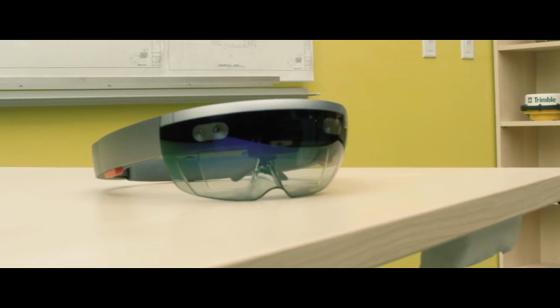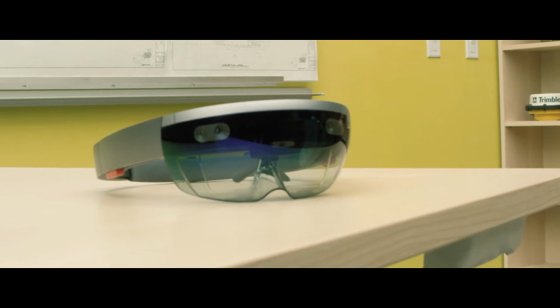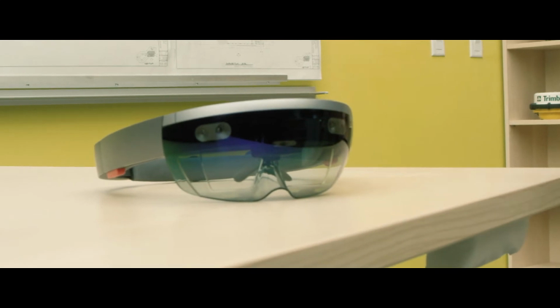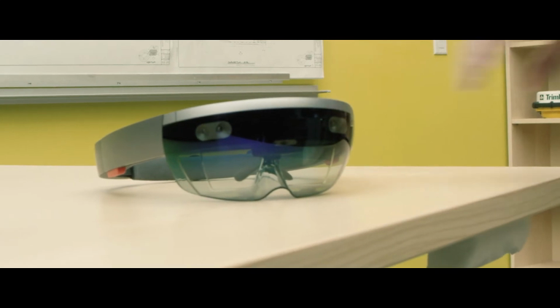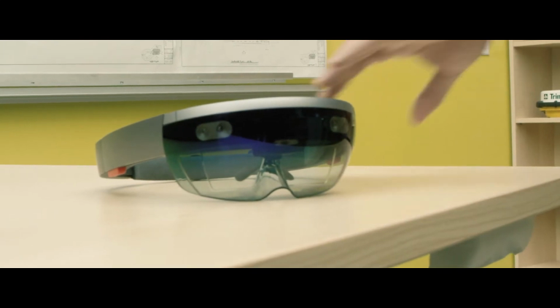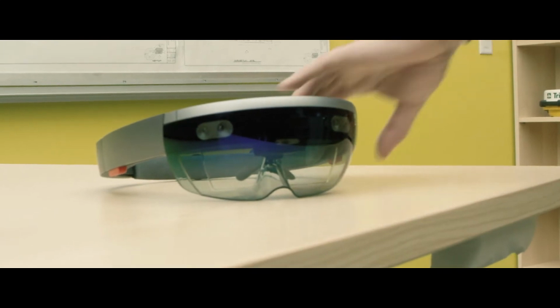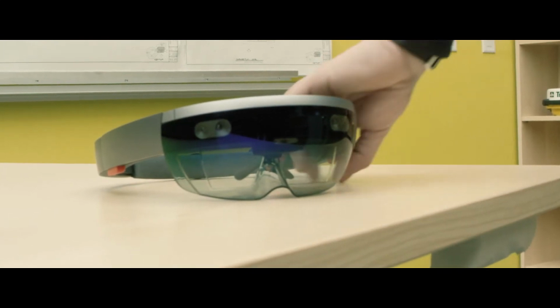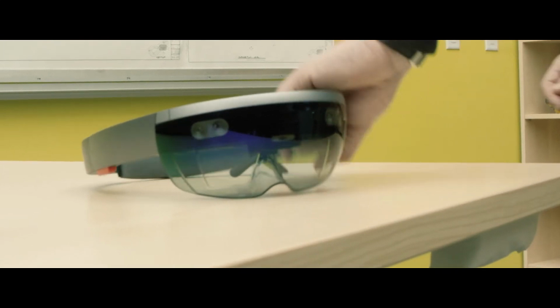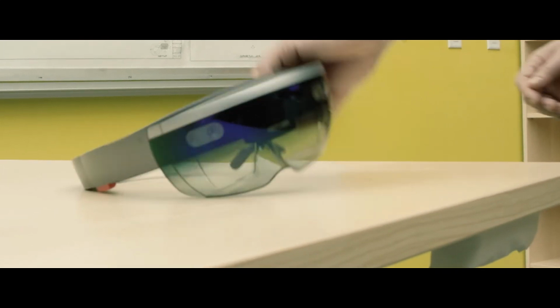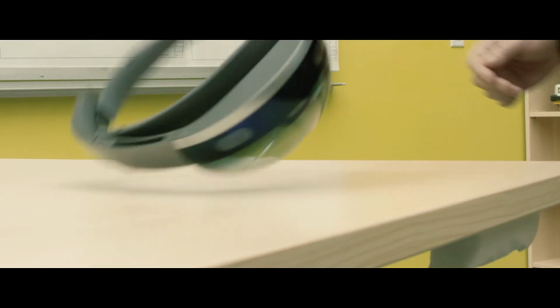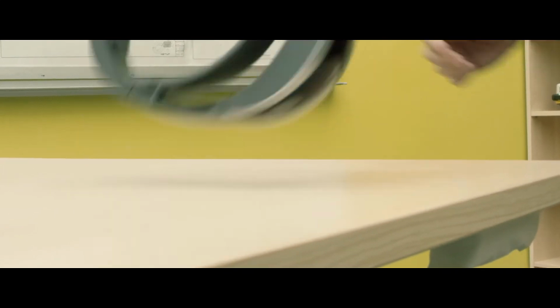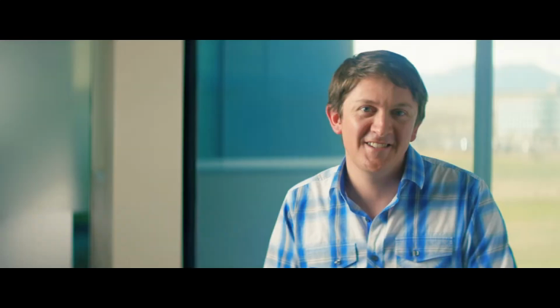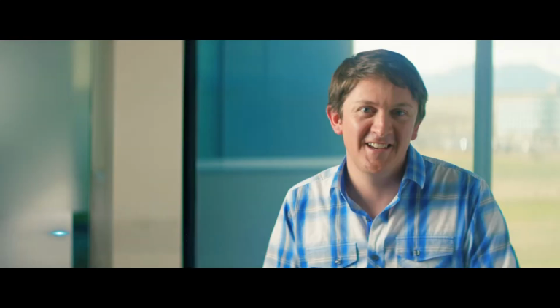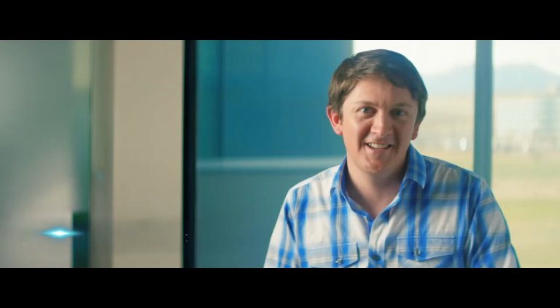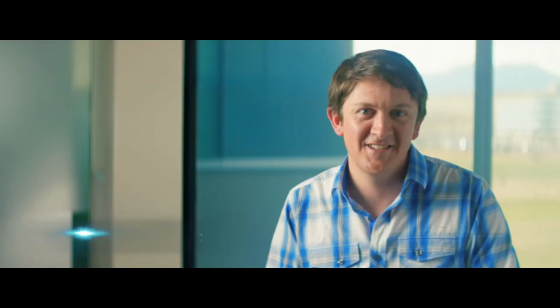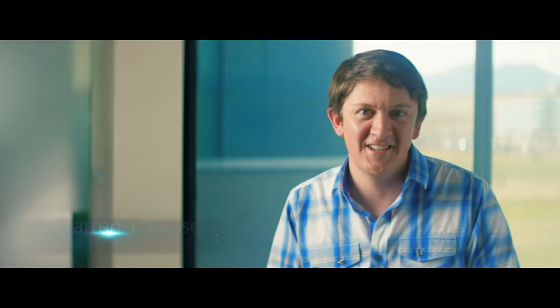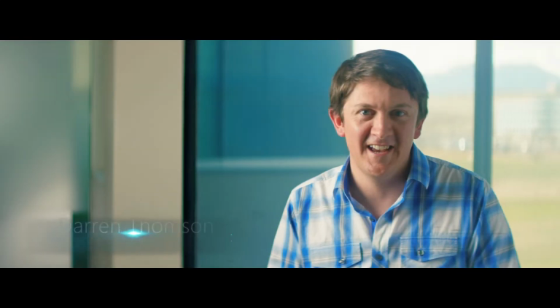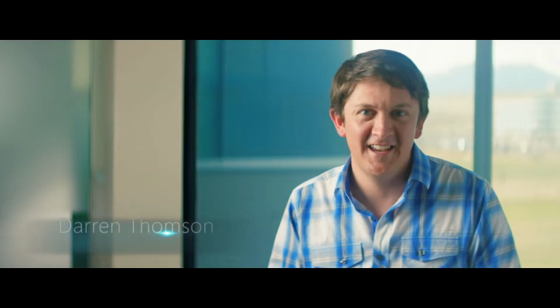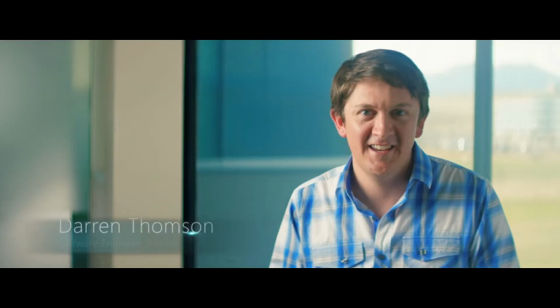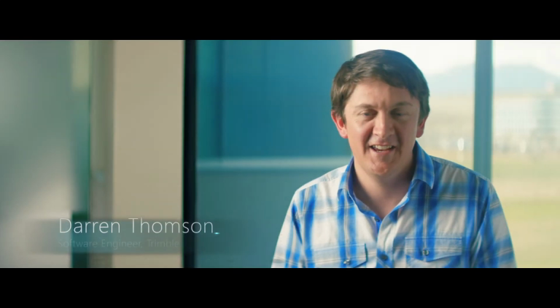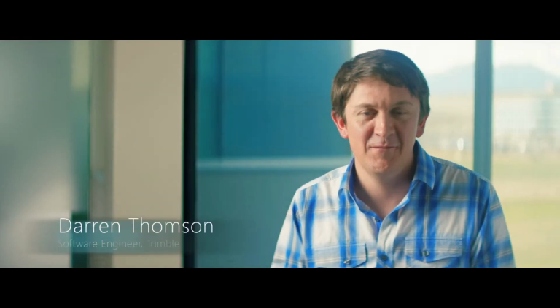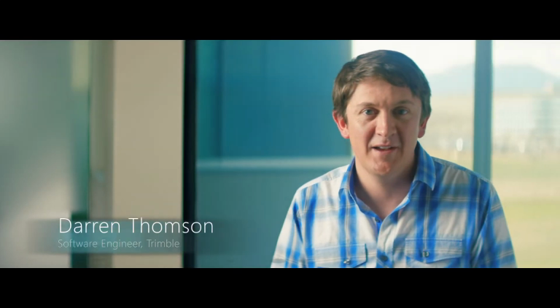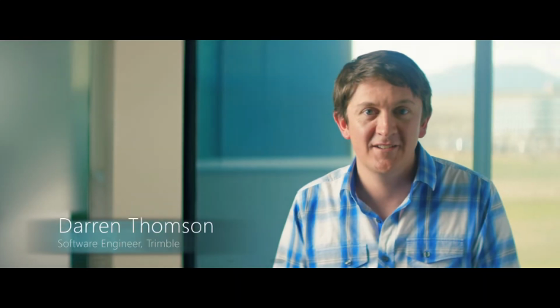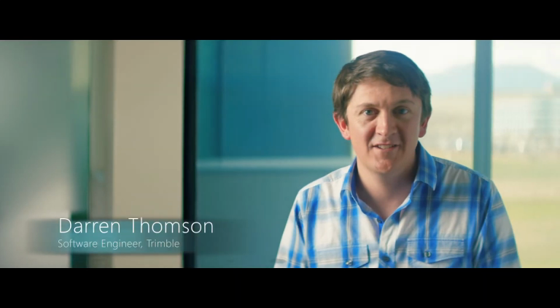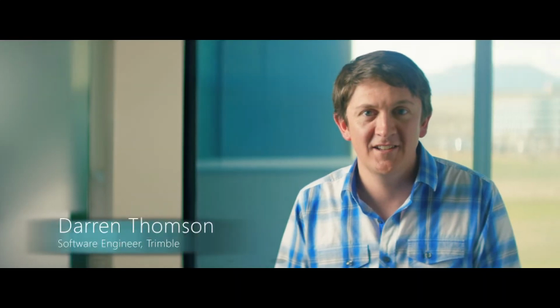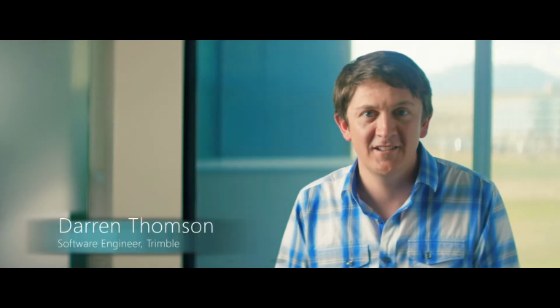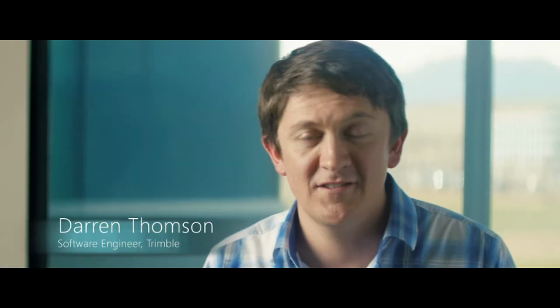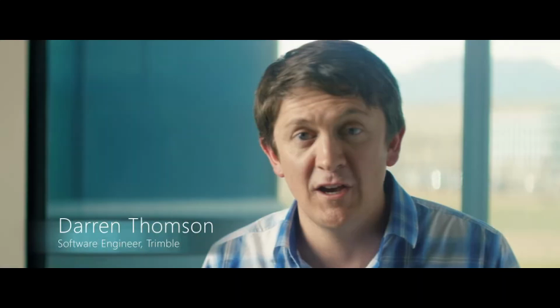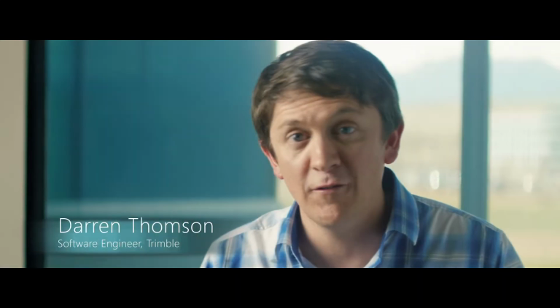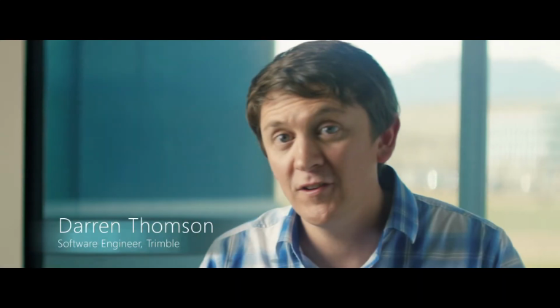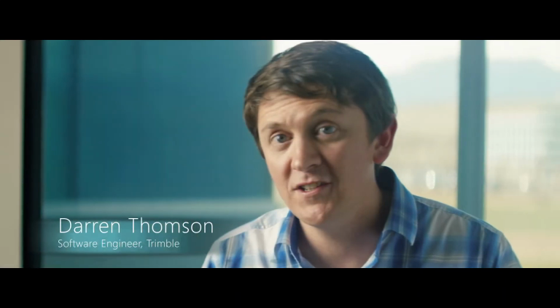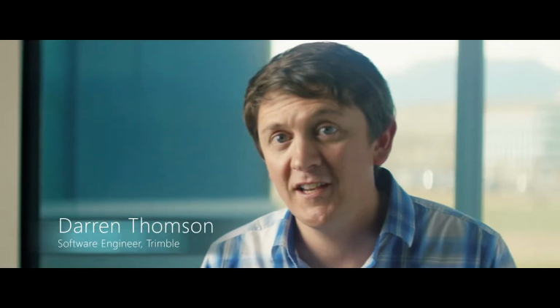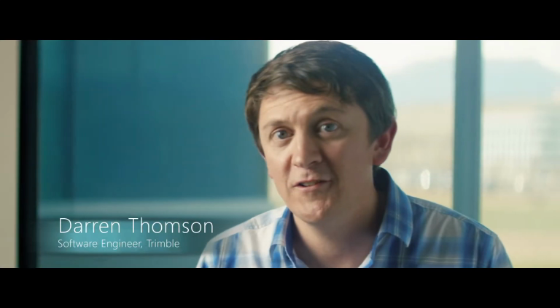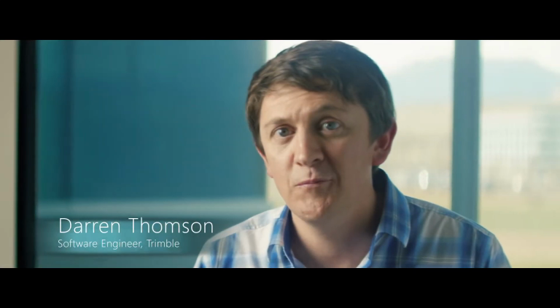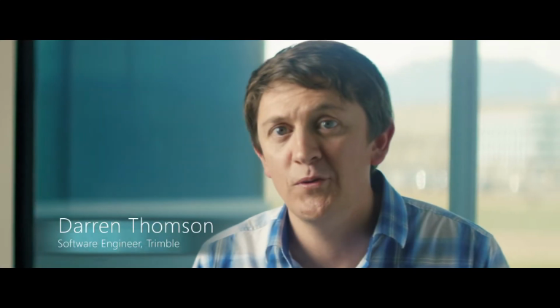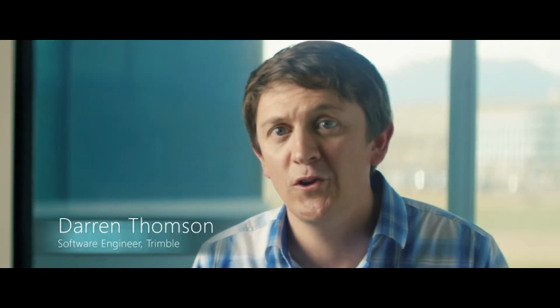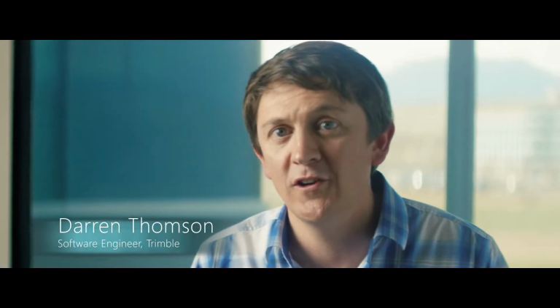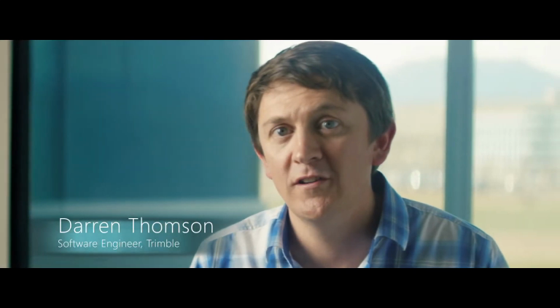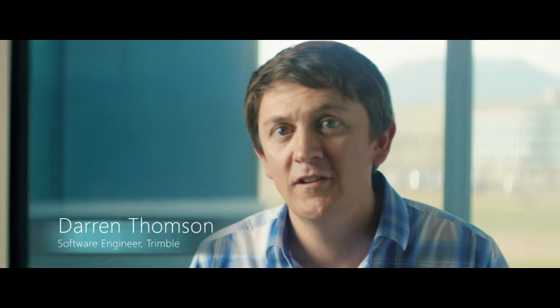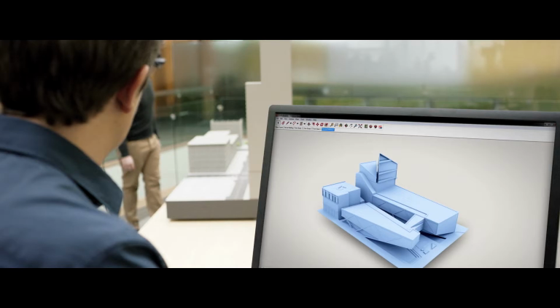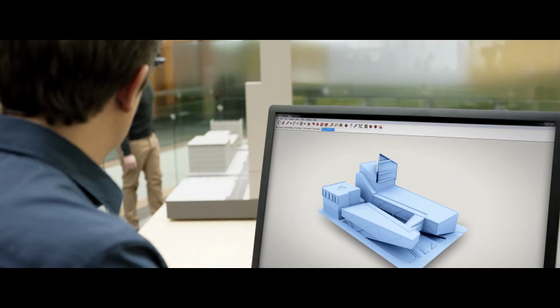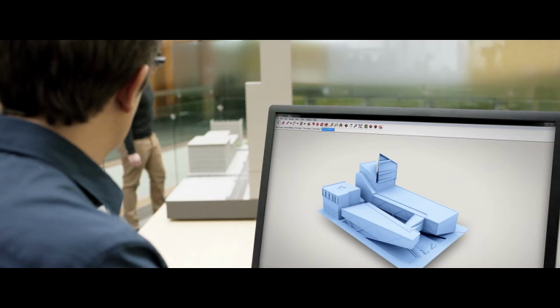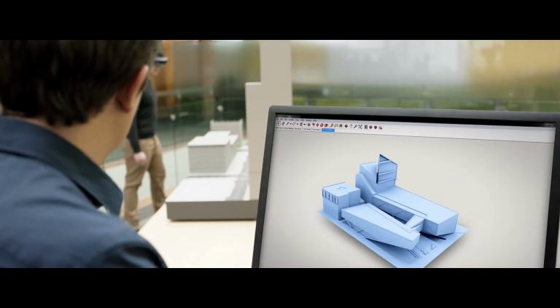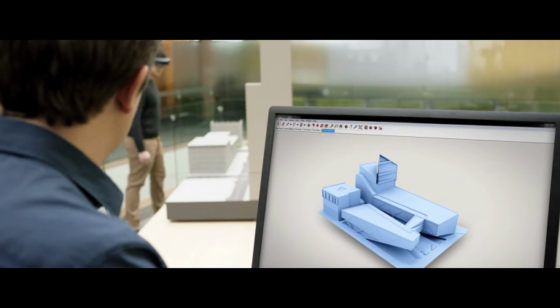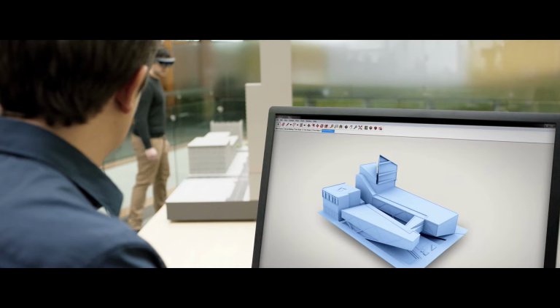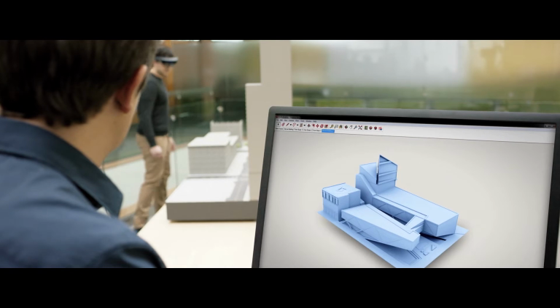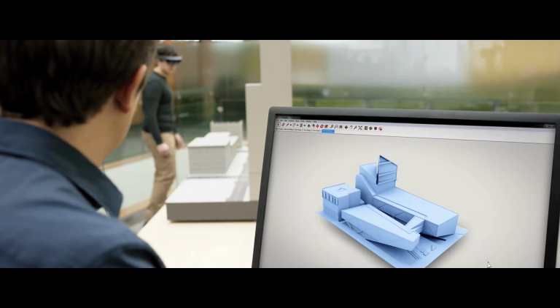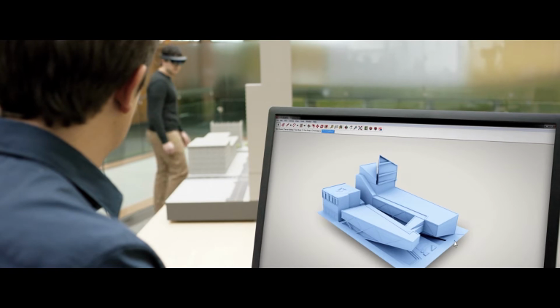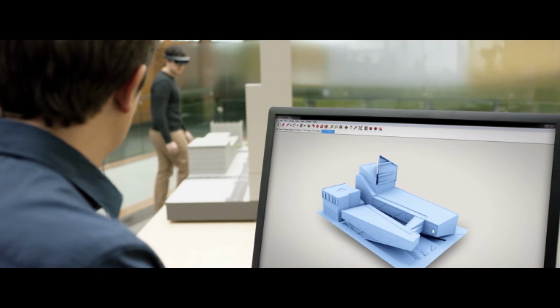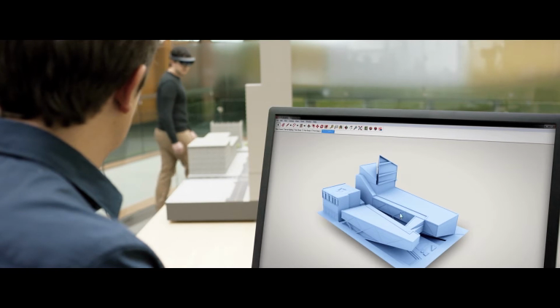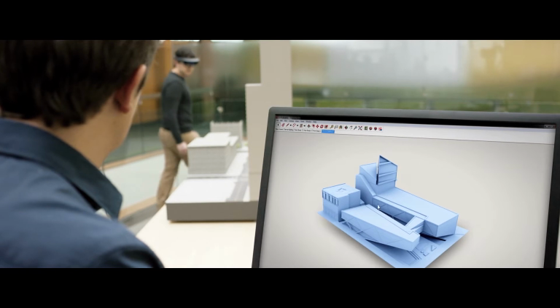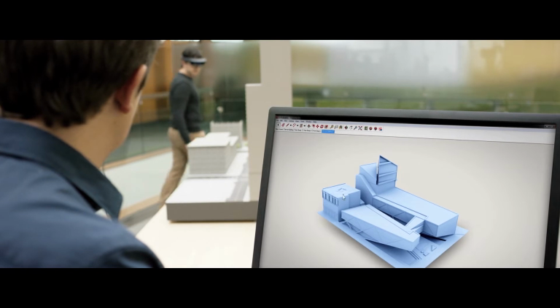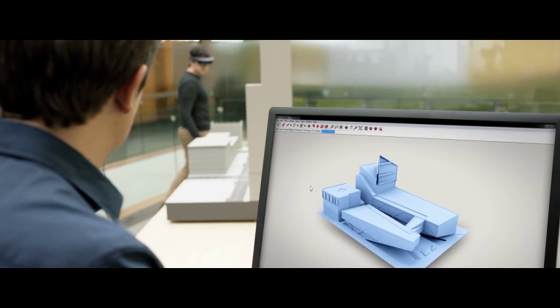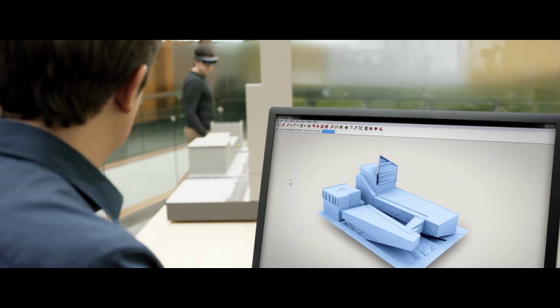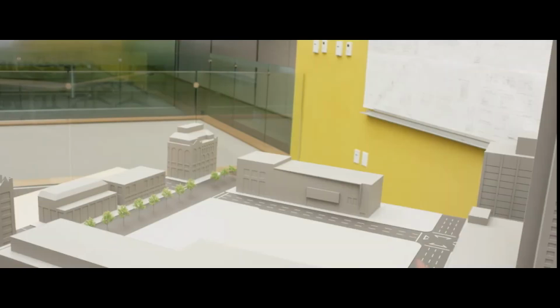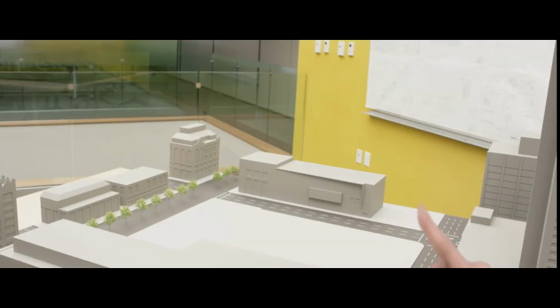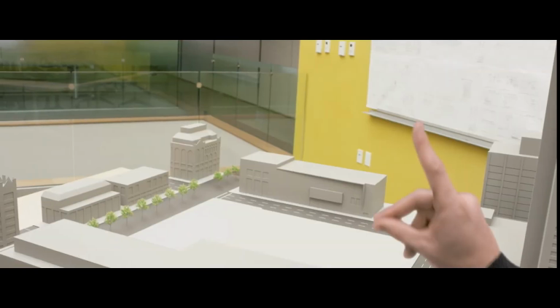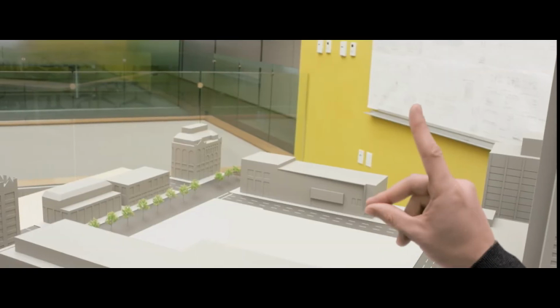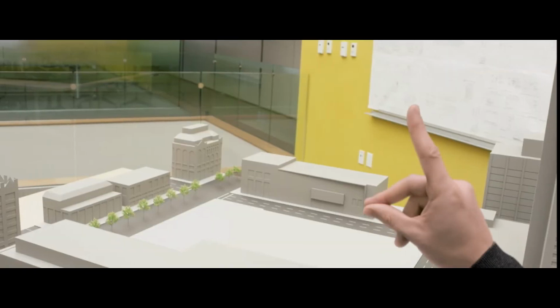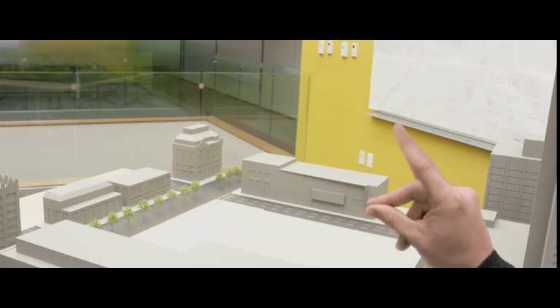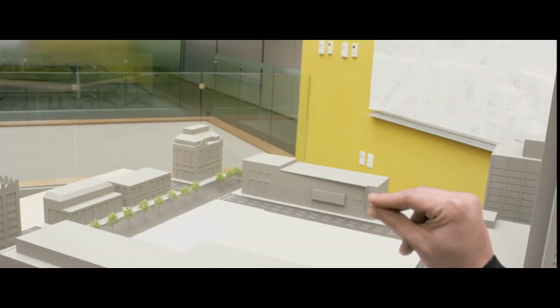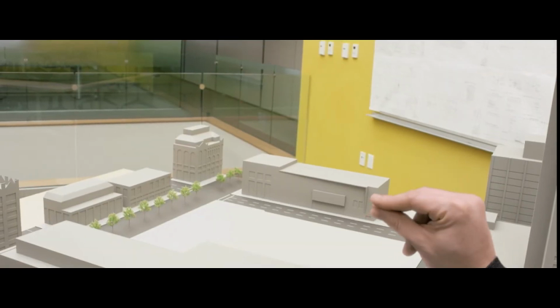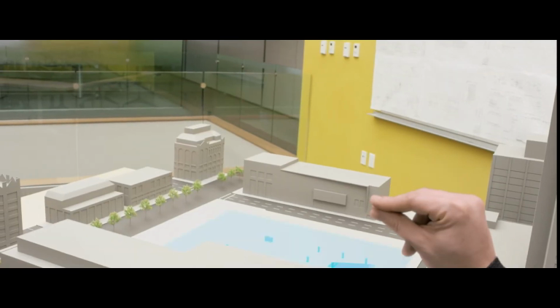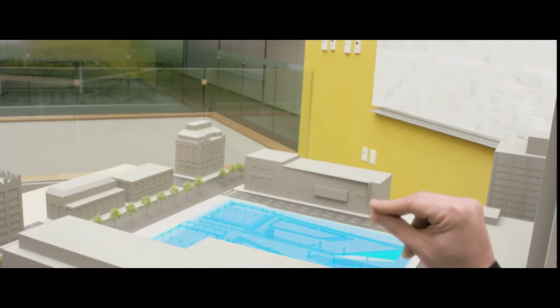Microsoft HoloLens is a head-mounted, self-contained computer that lets you see holograms in the real world.